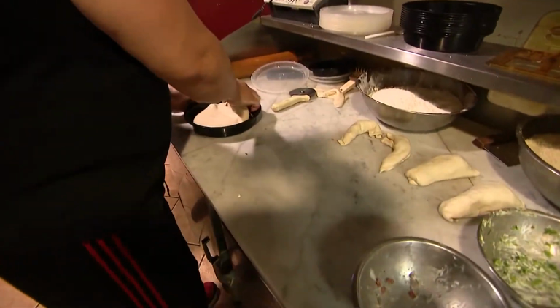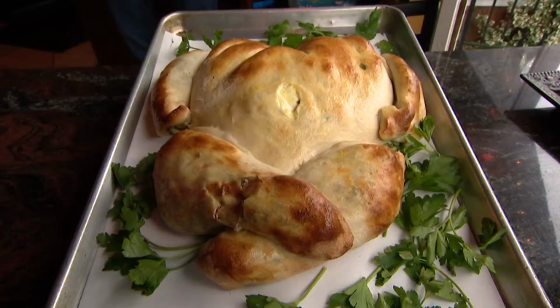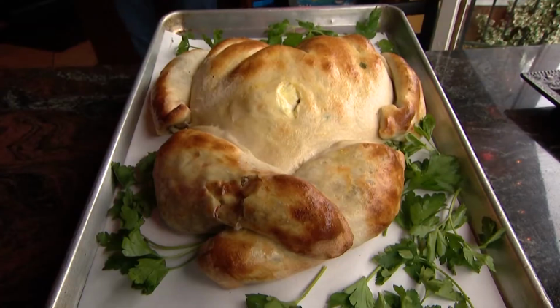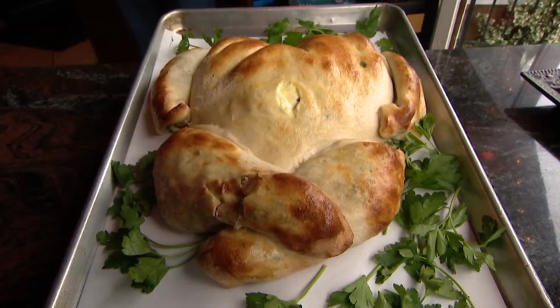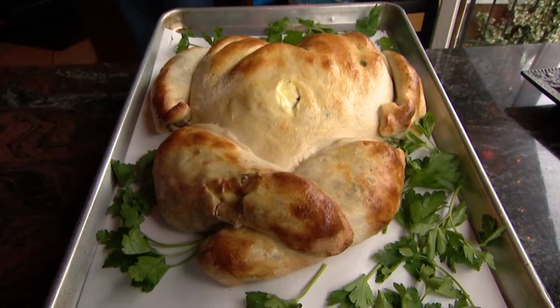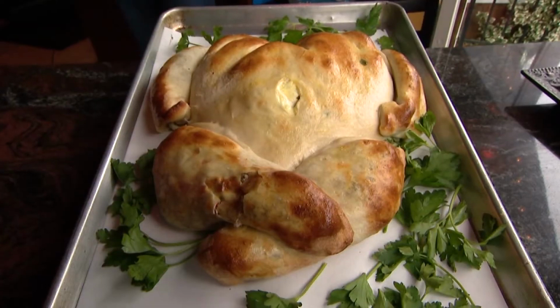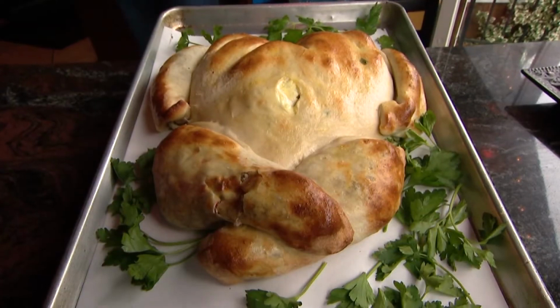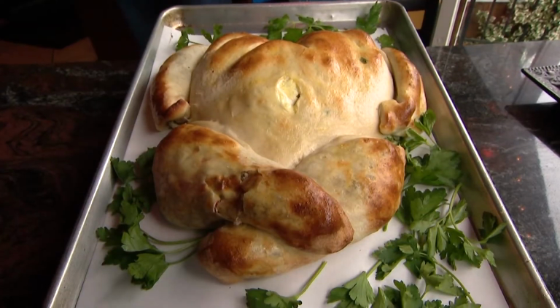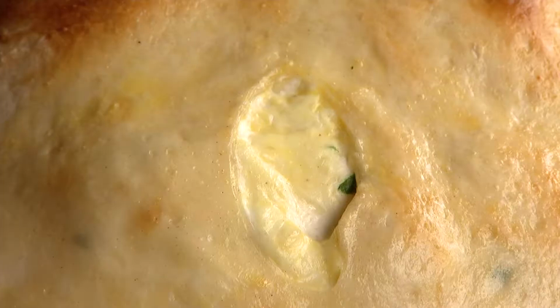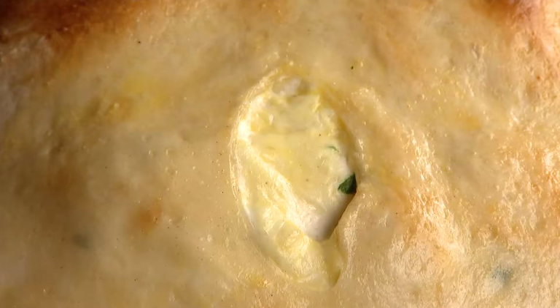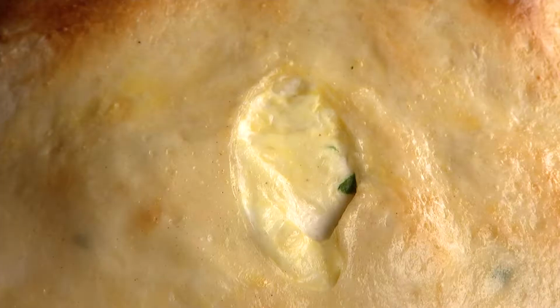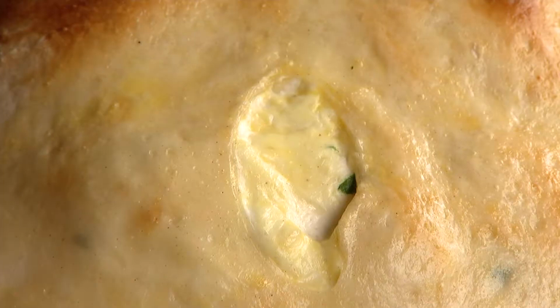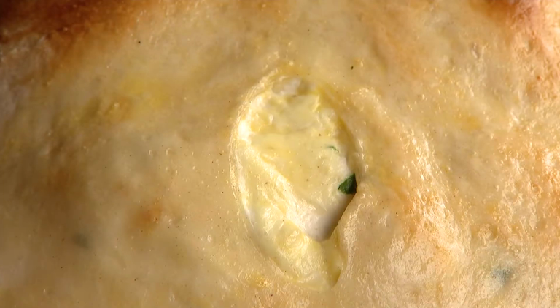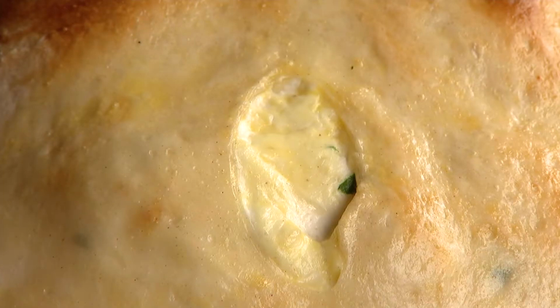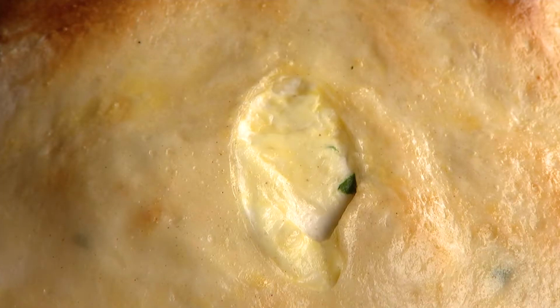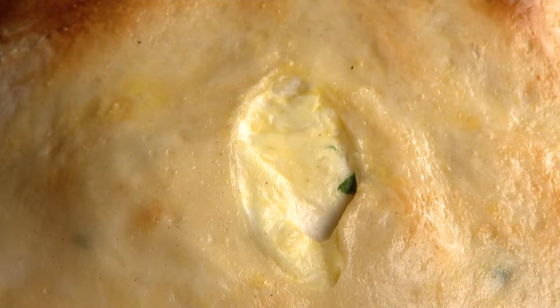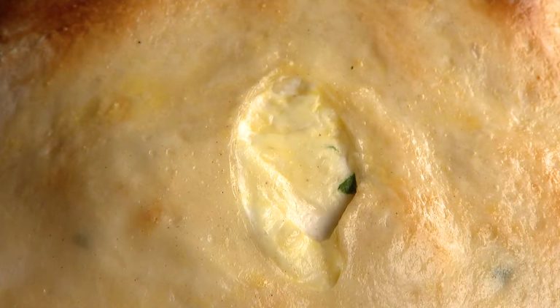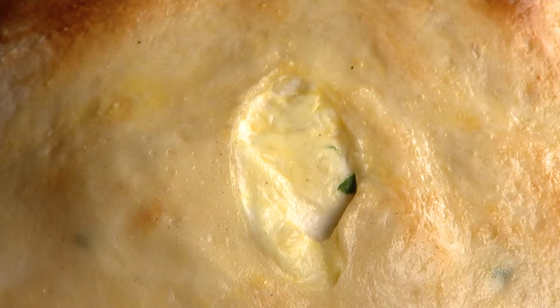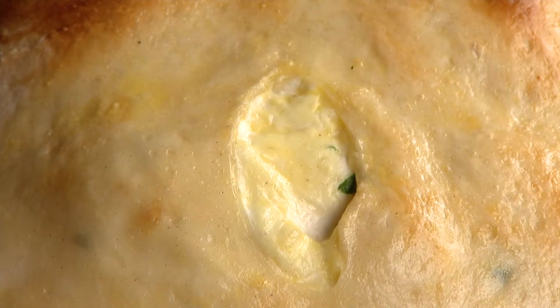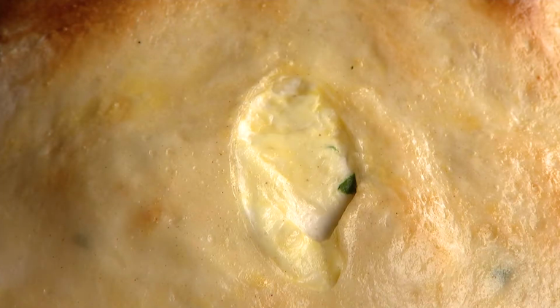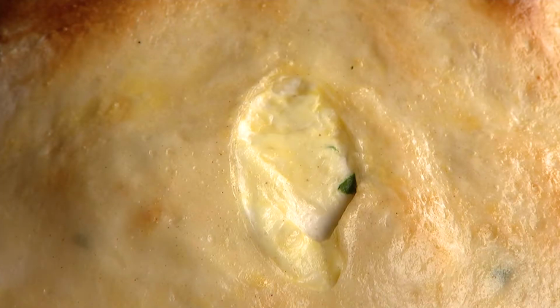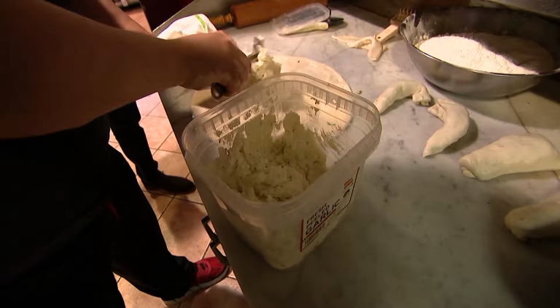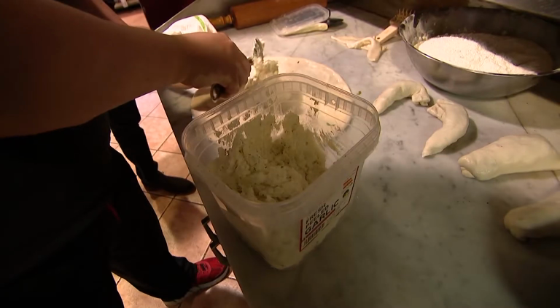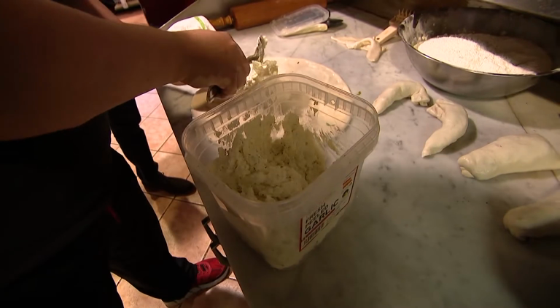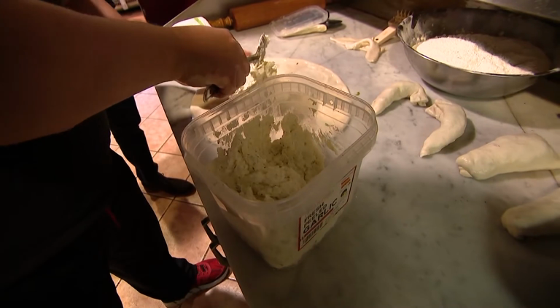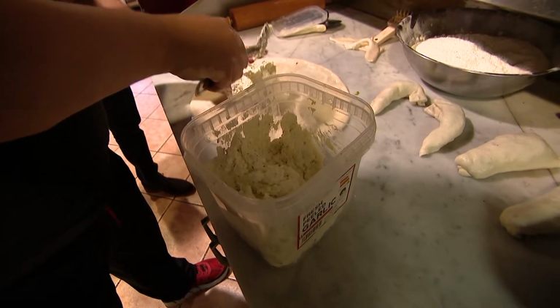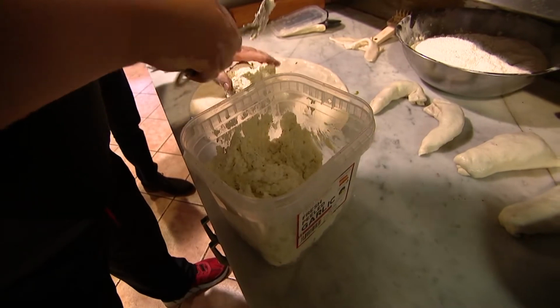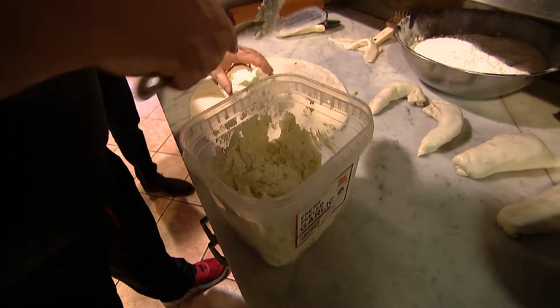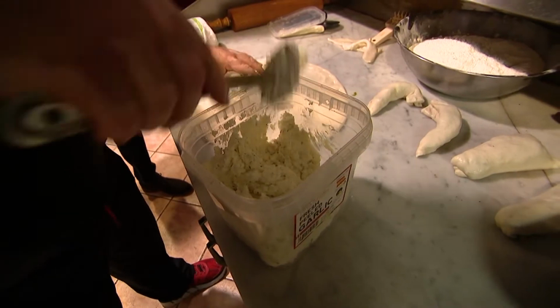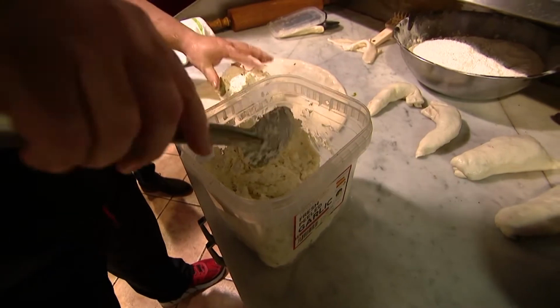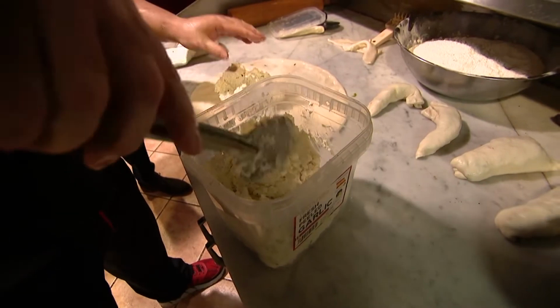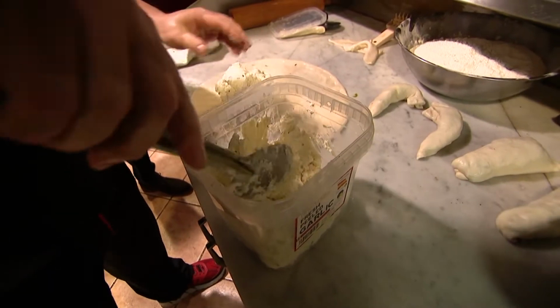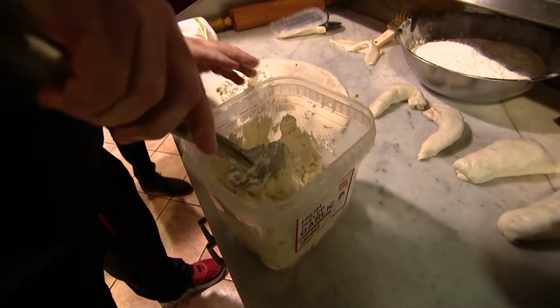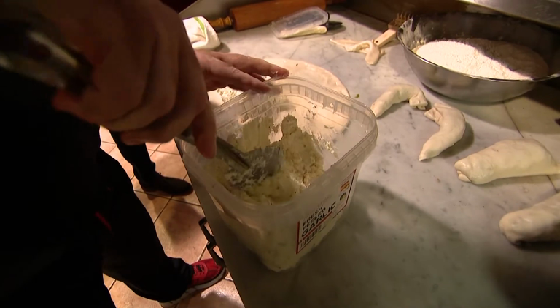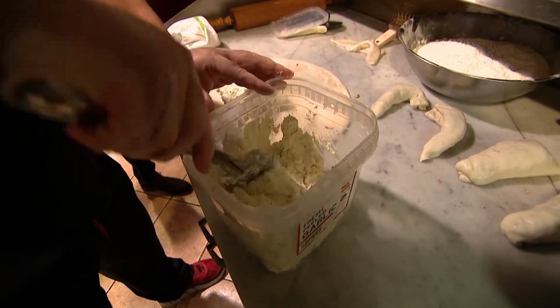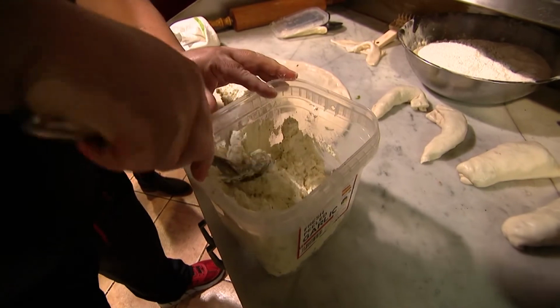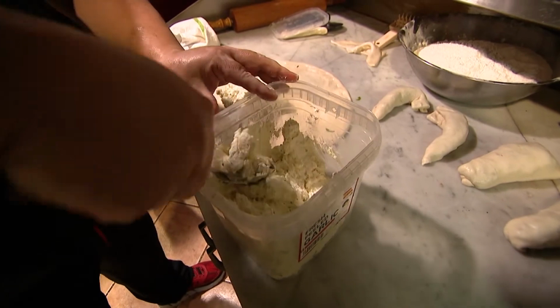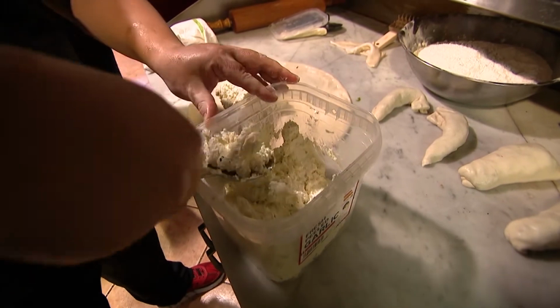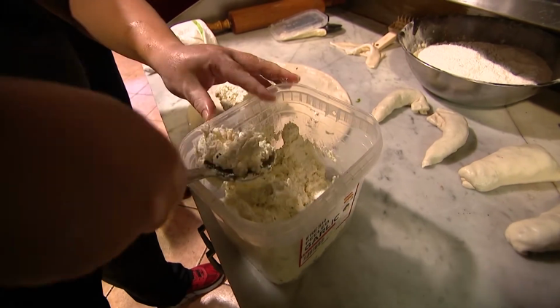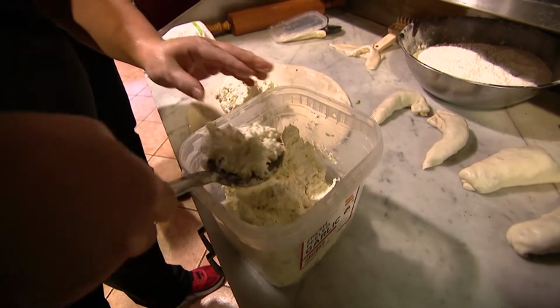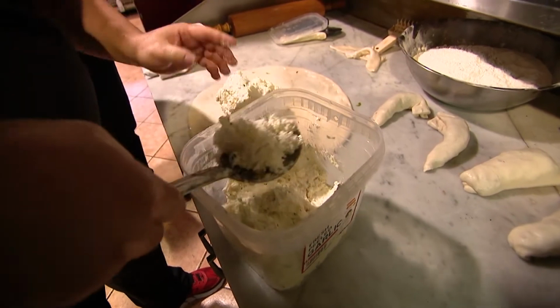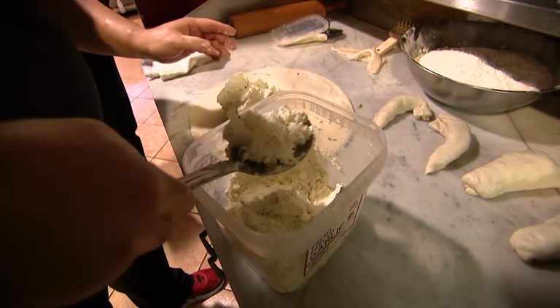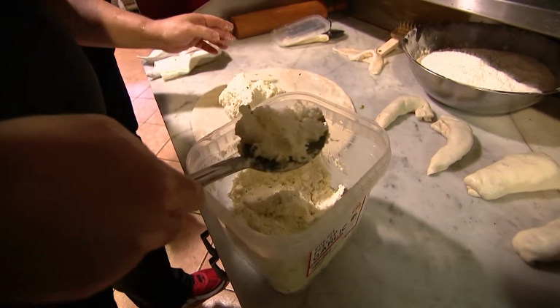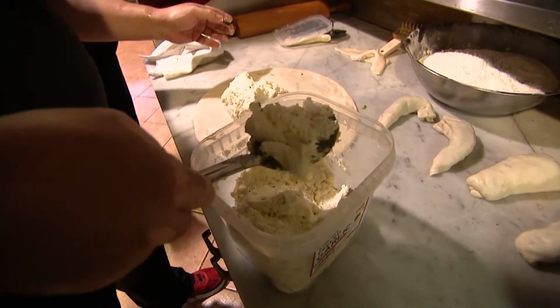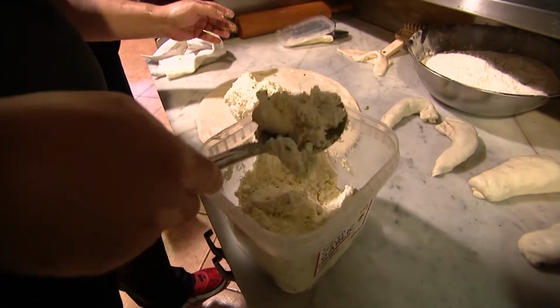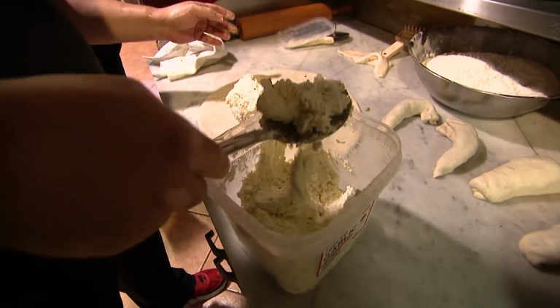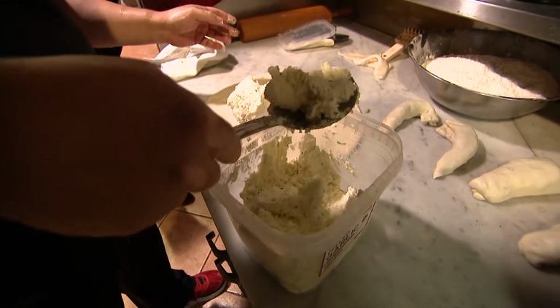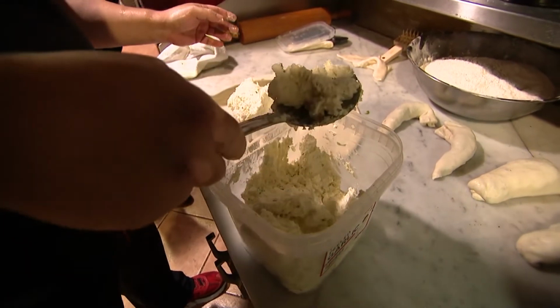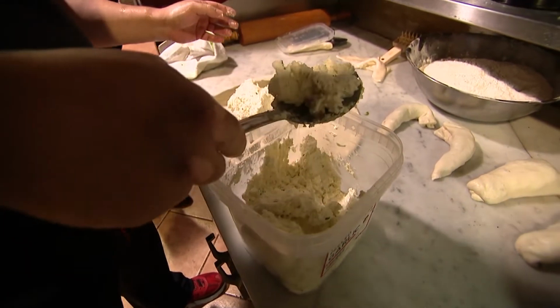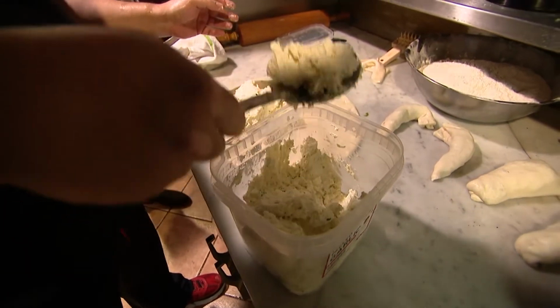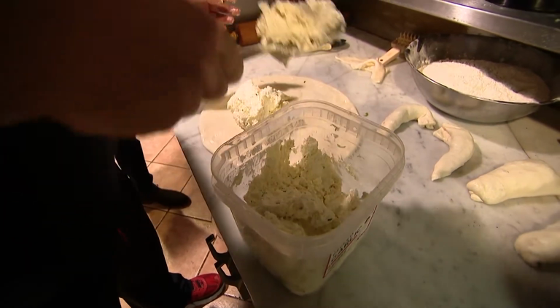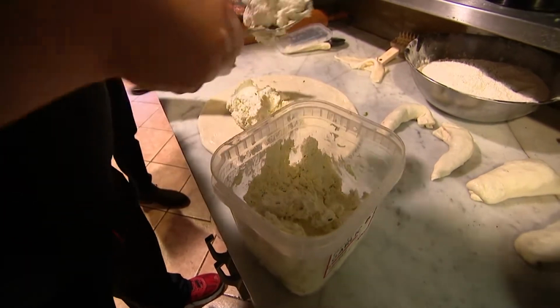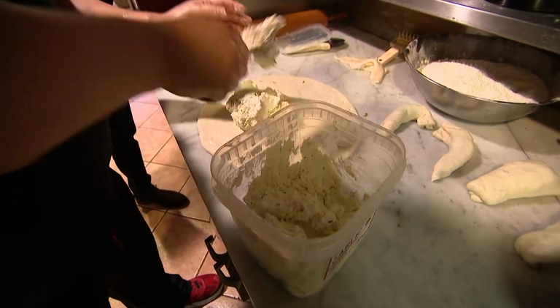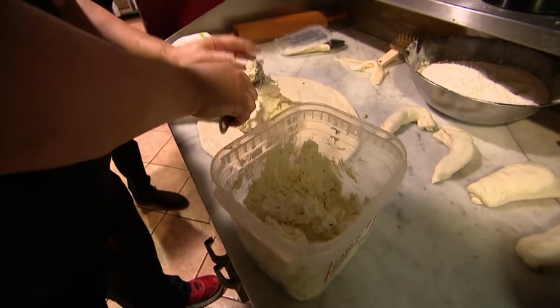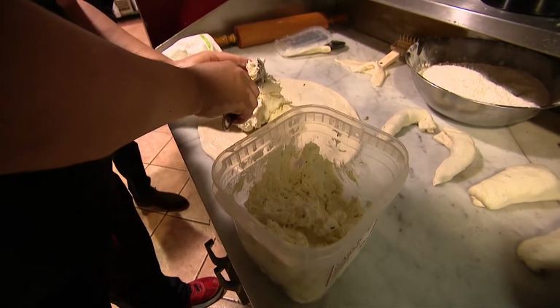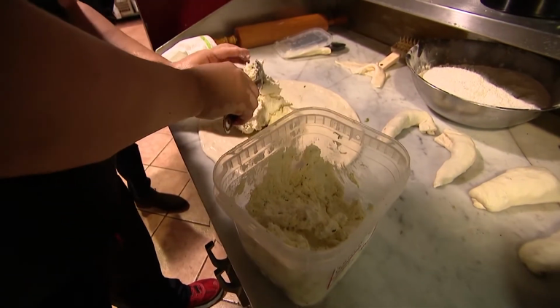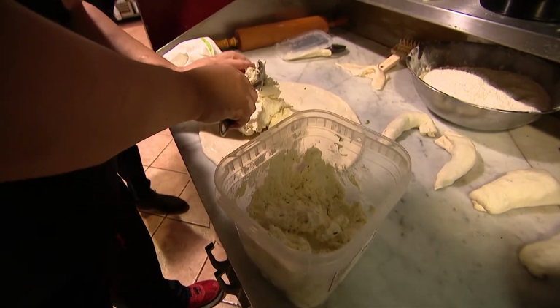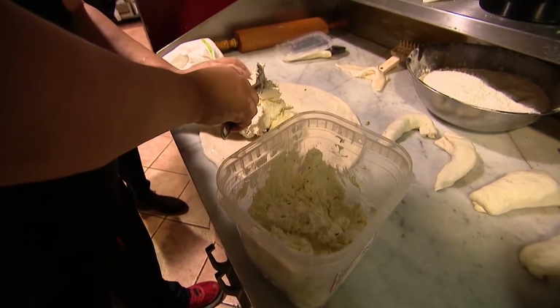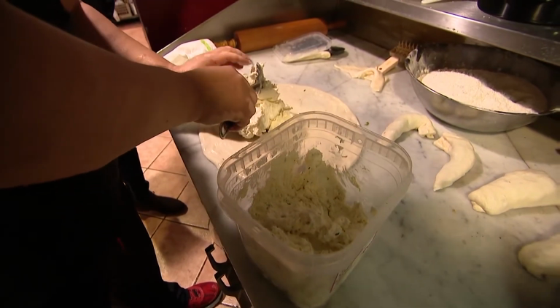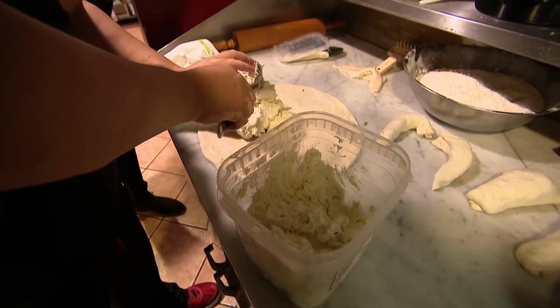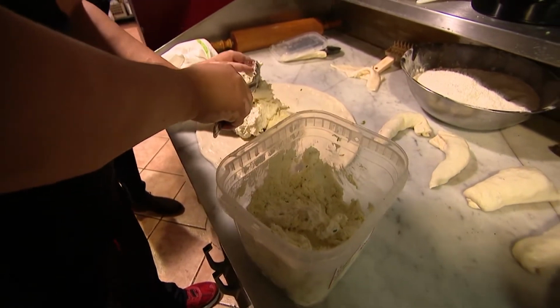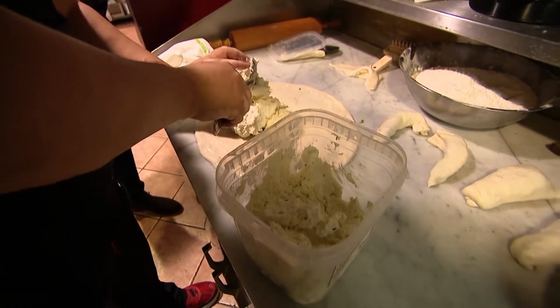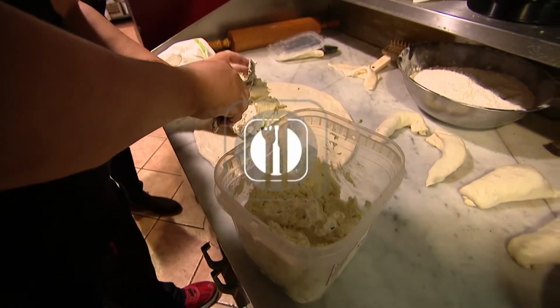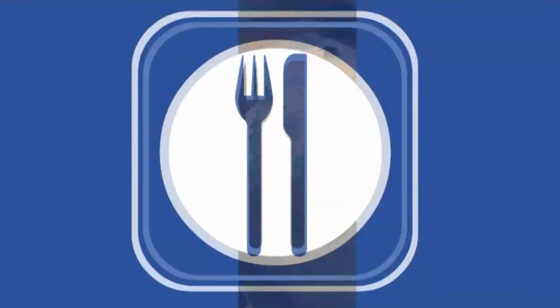Now the body. So this is ricotta cheese, and pesada, and mozzarella, and a little bit of pecorino romano, and fresh parsley.